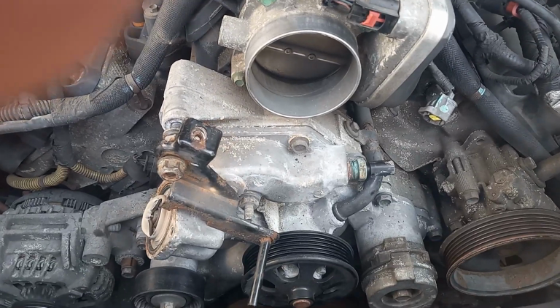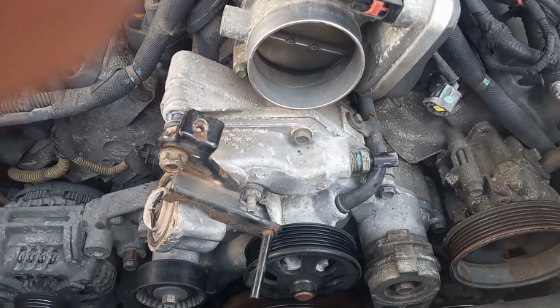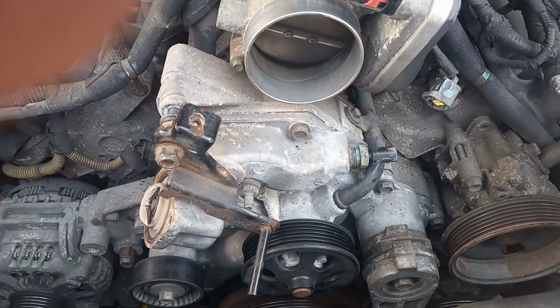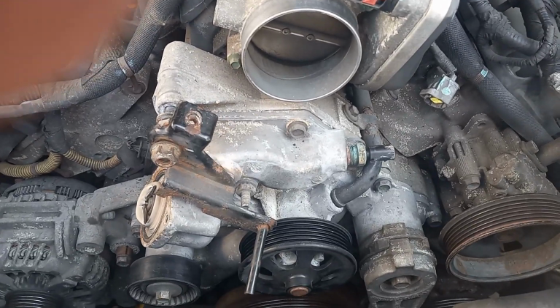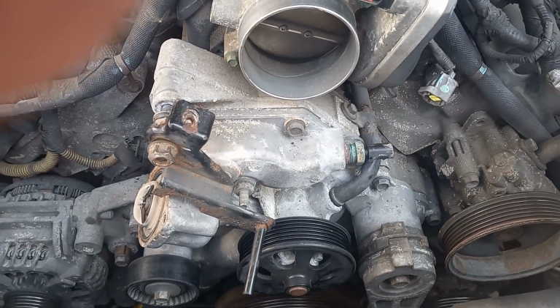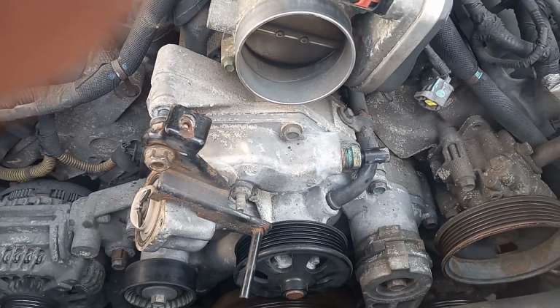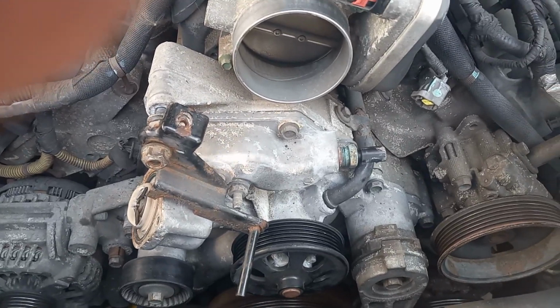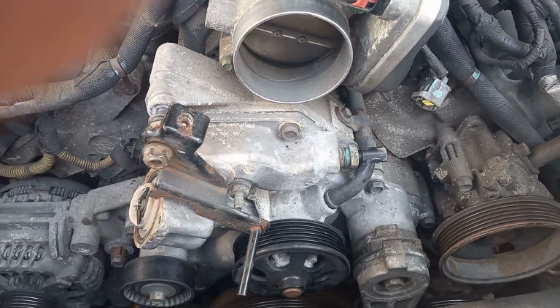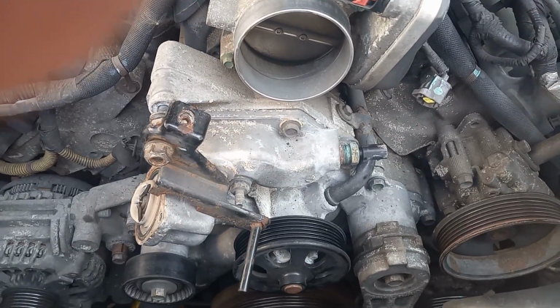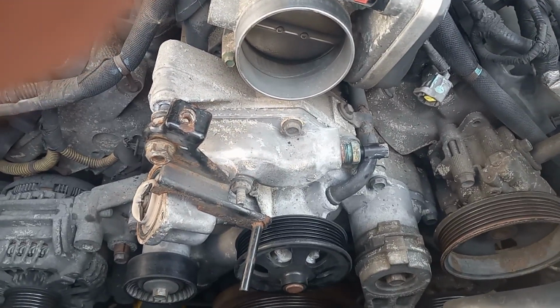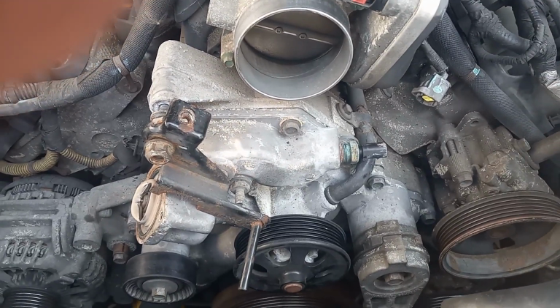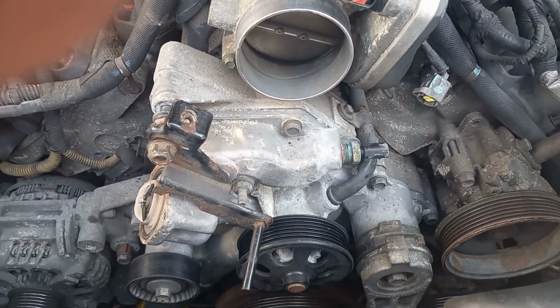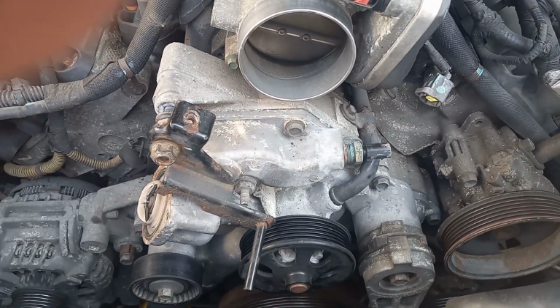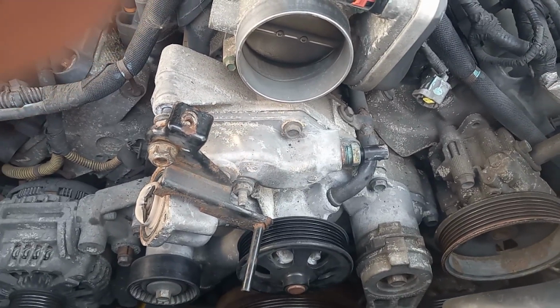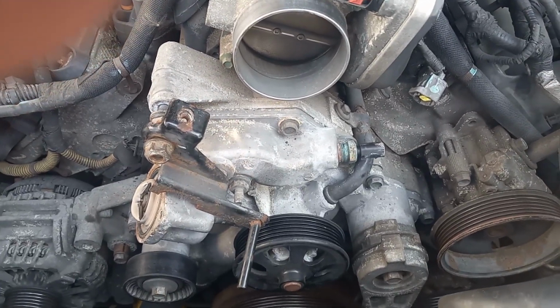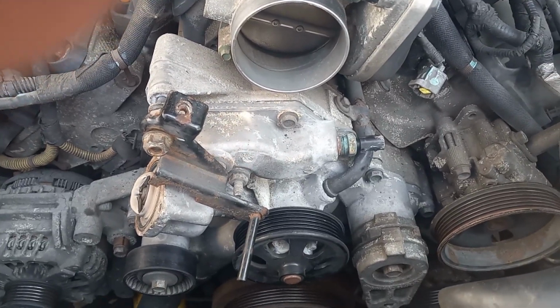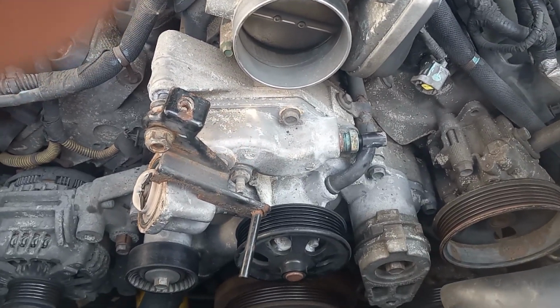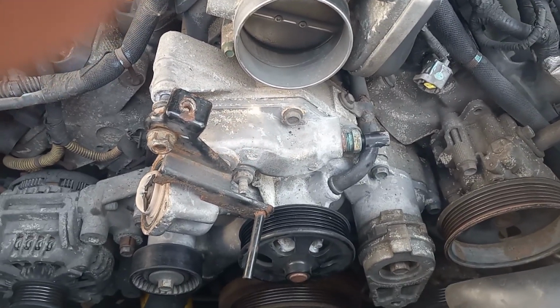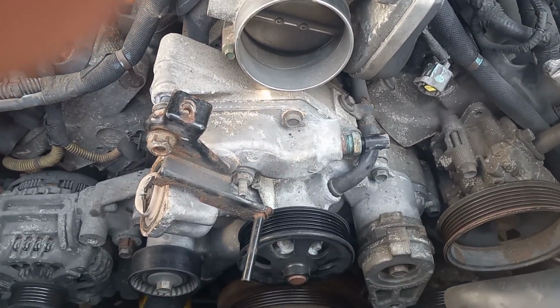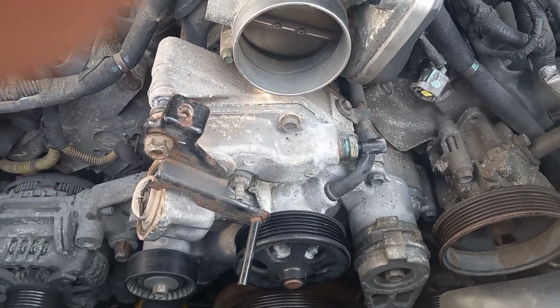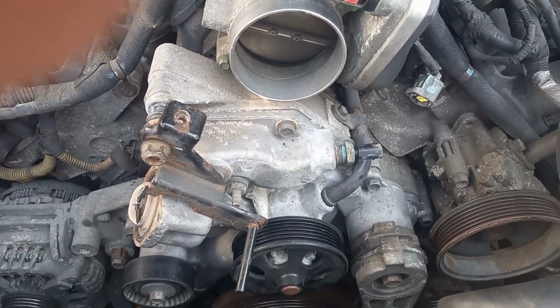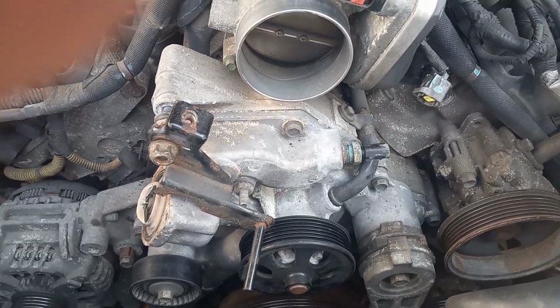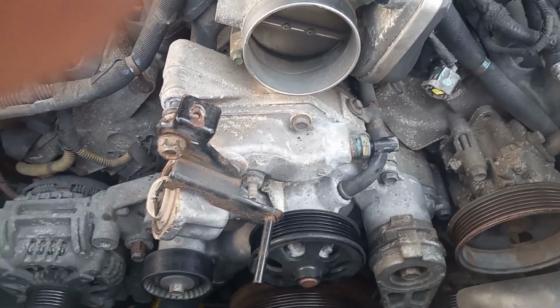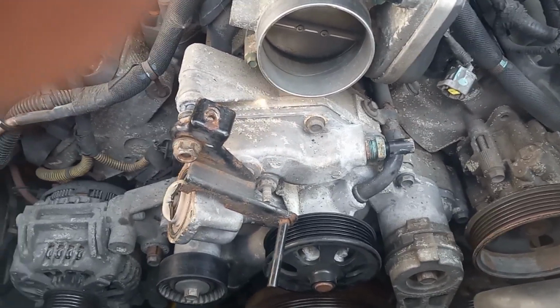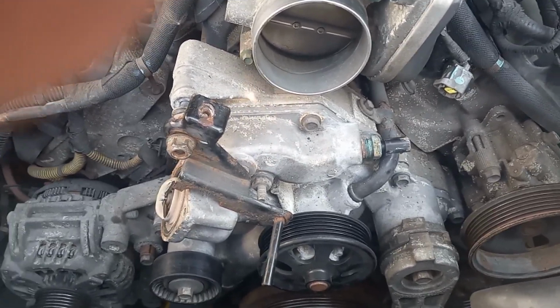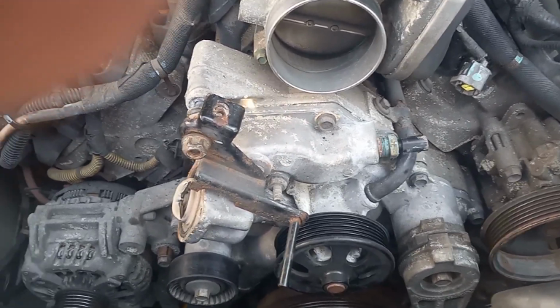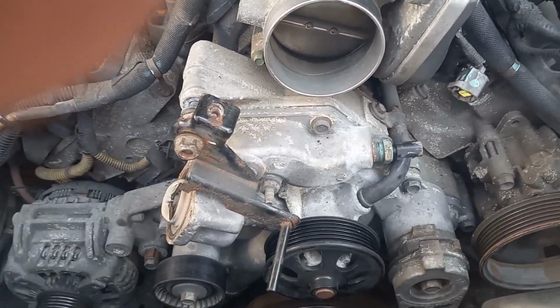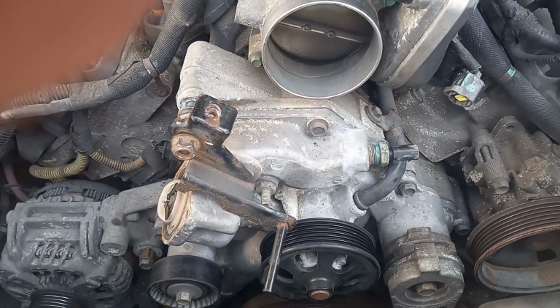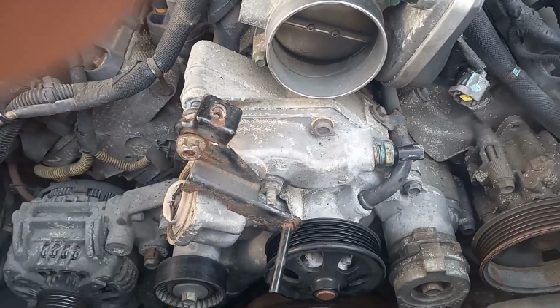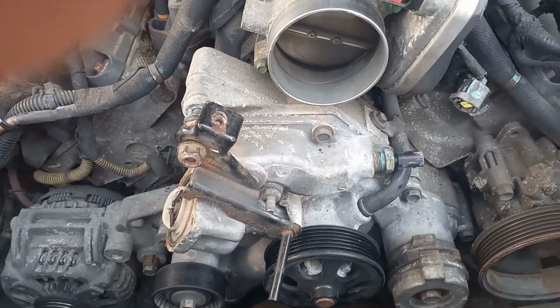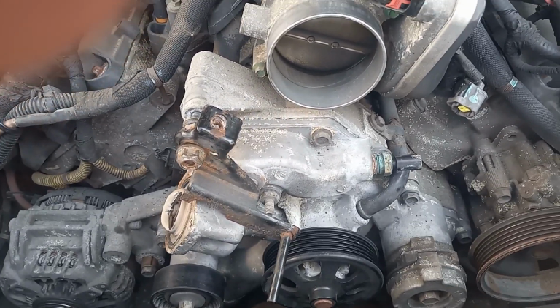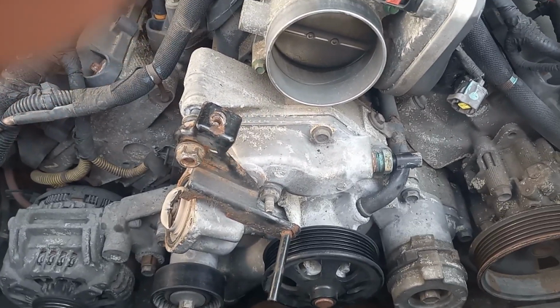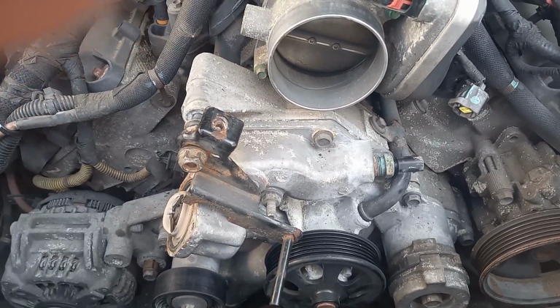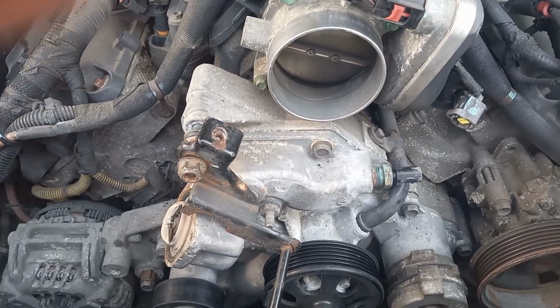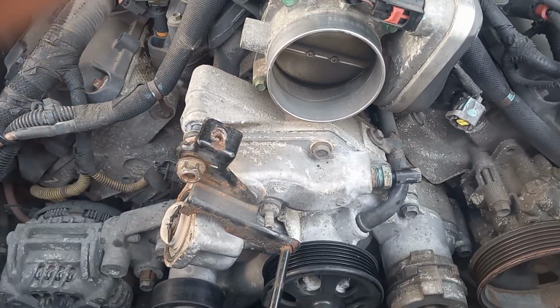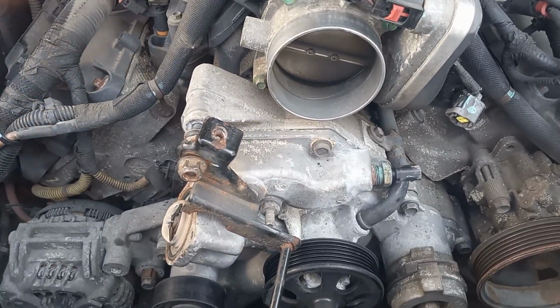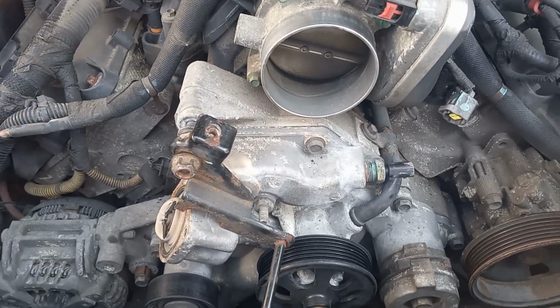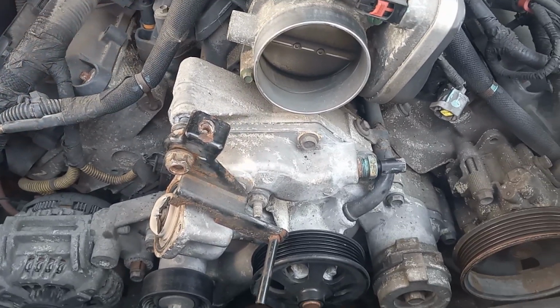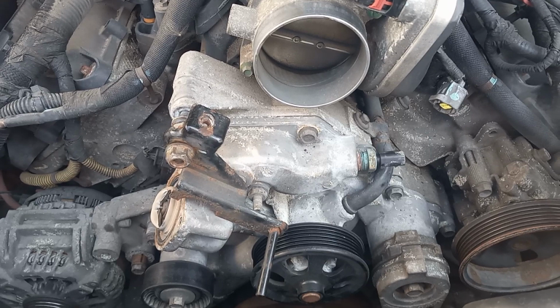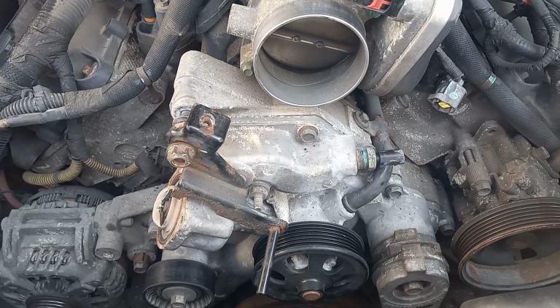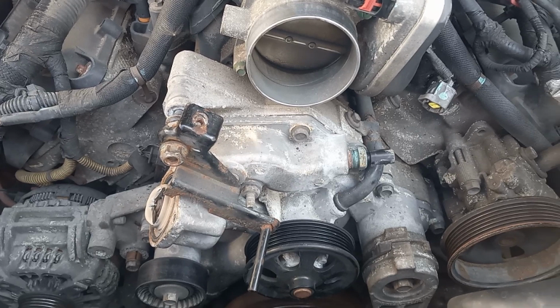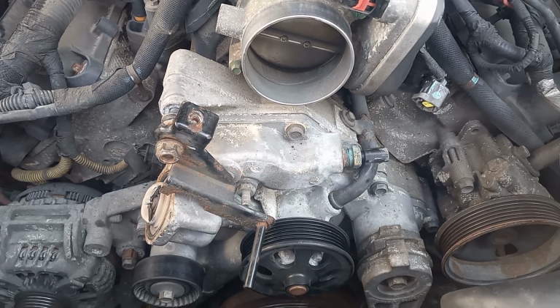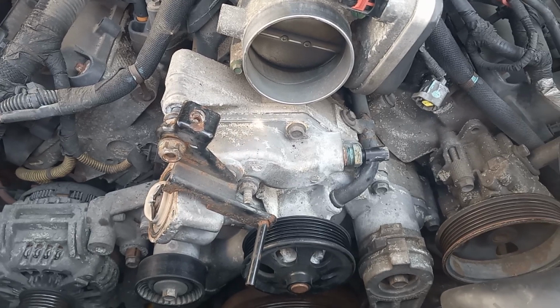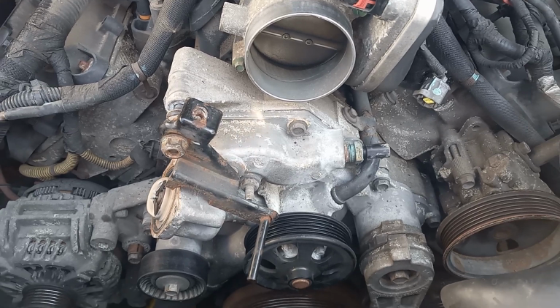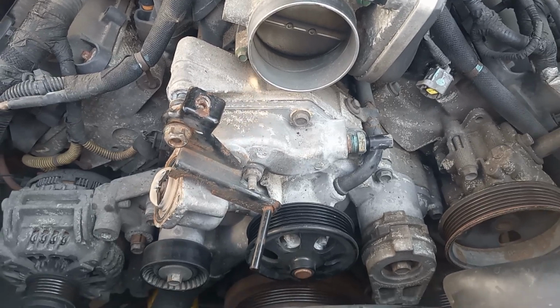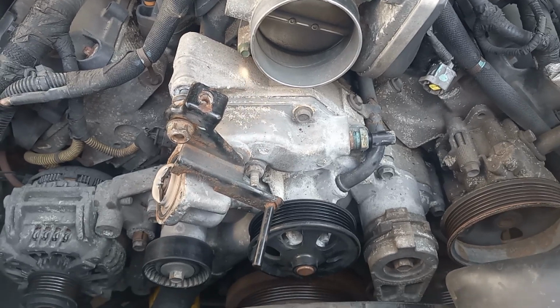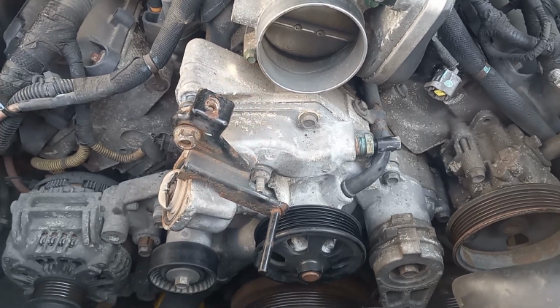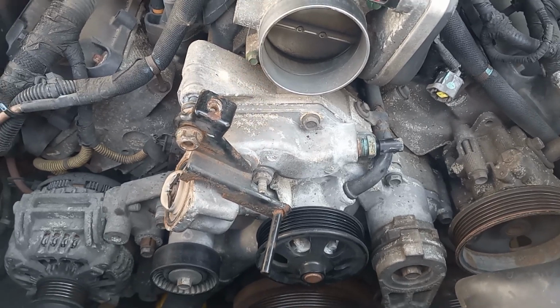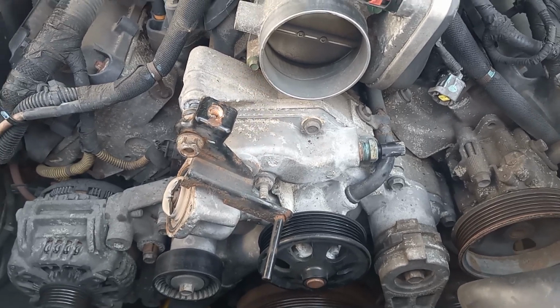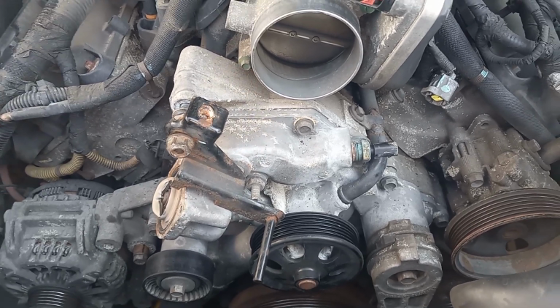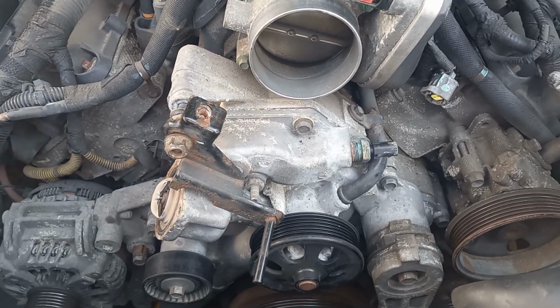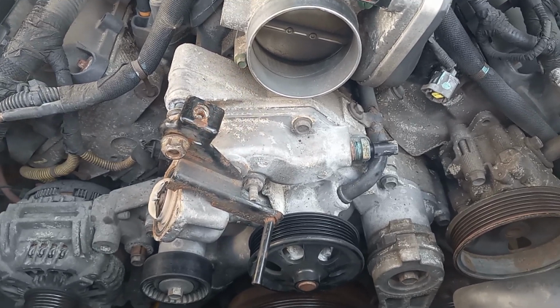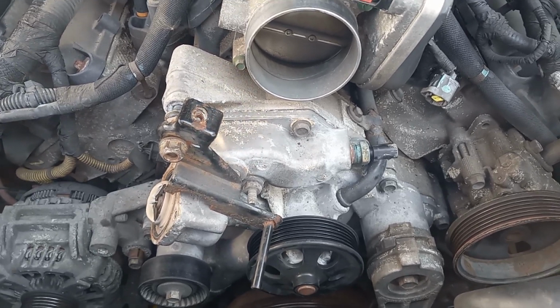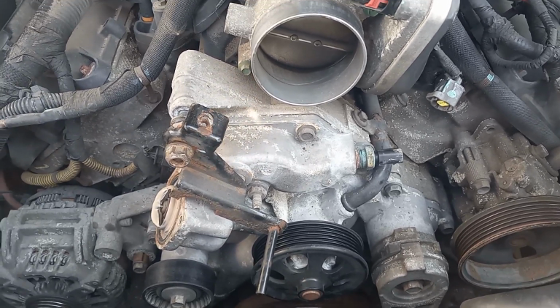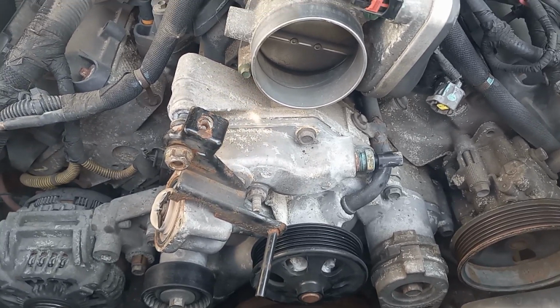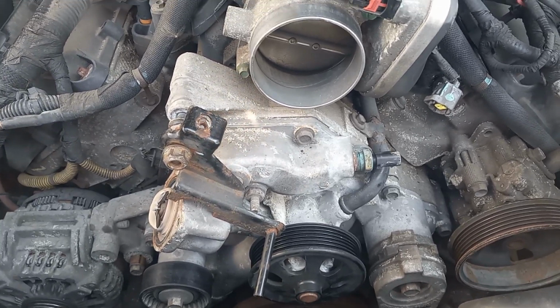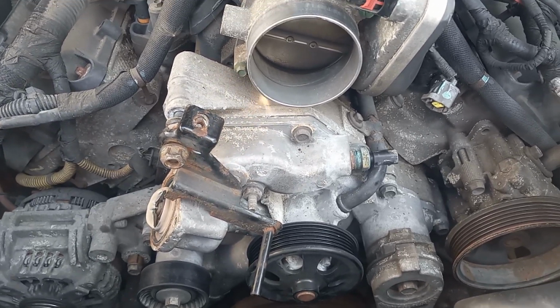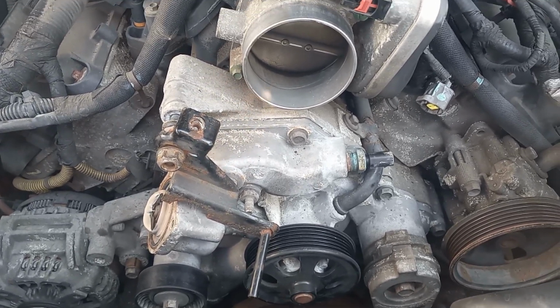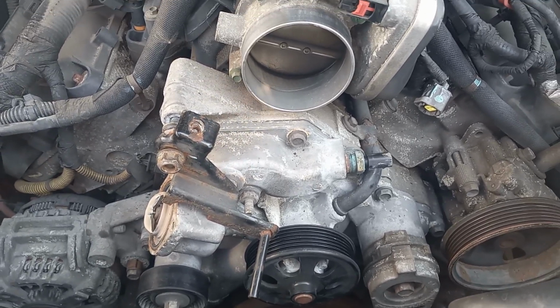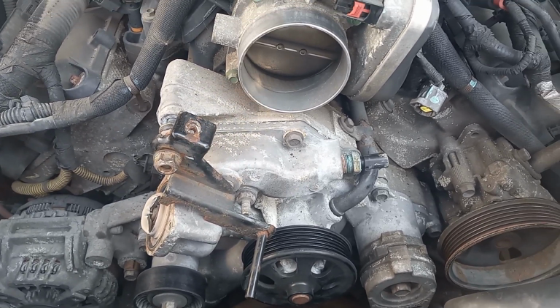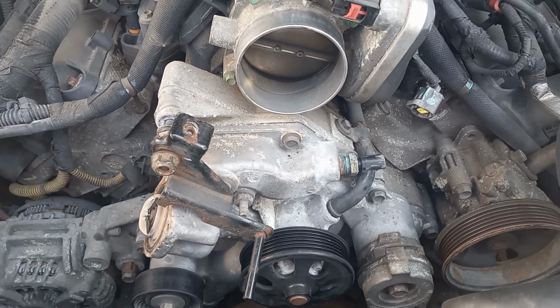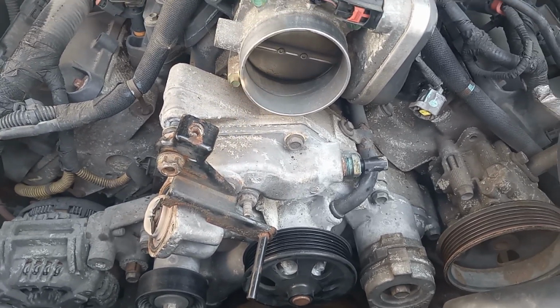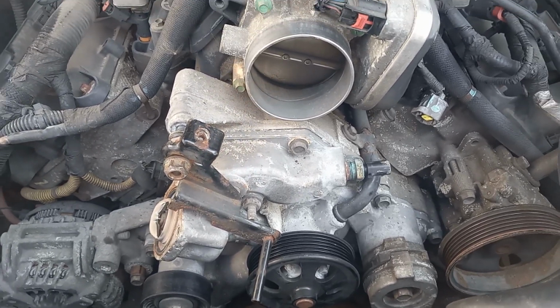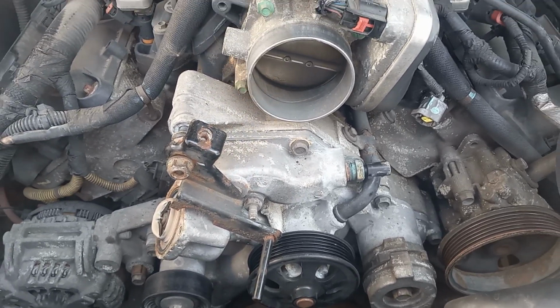Okay, everyone, it's Marie Six. I'm doing a water pump on a 2011 Dodge Durango 5.7 liter.